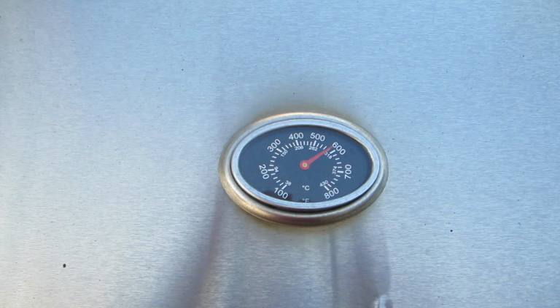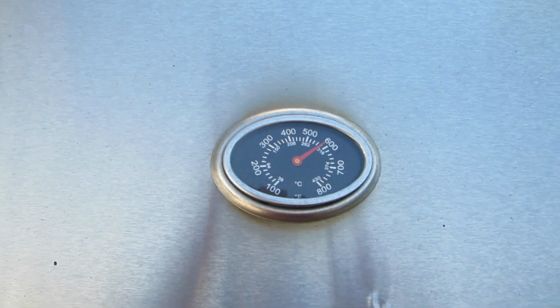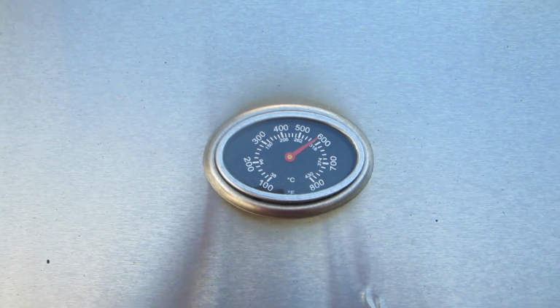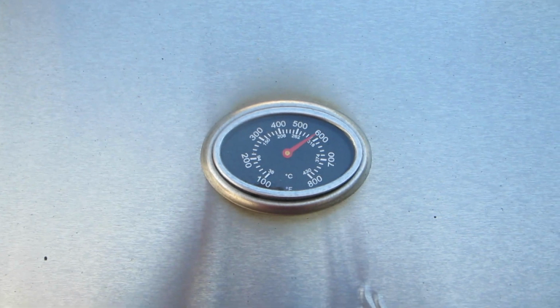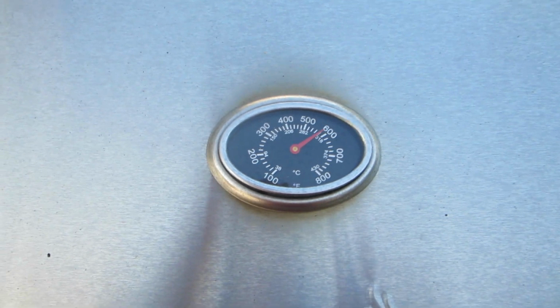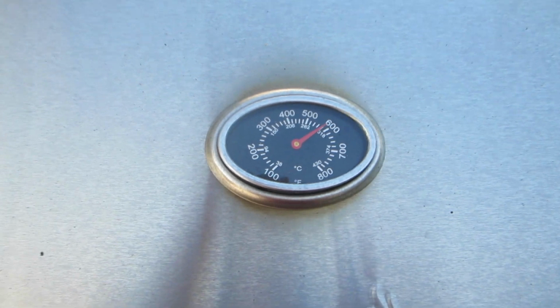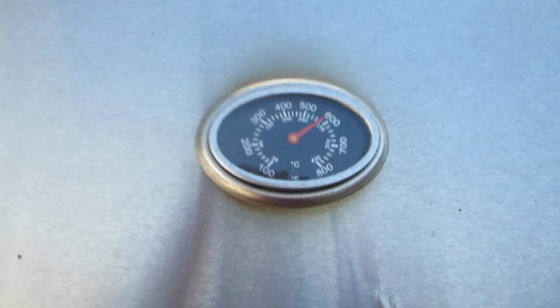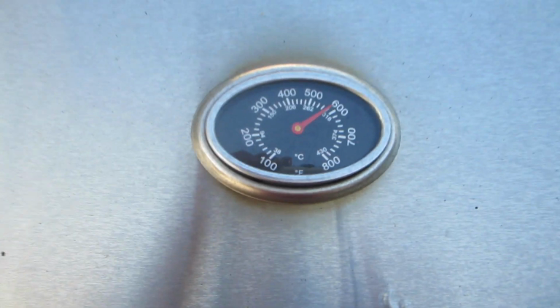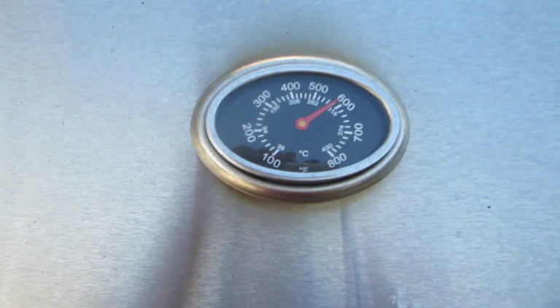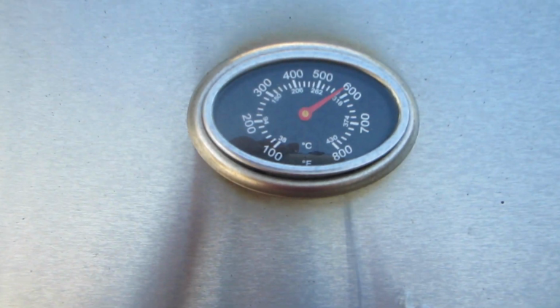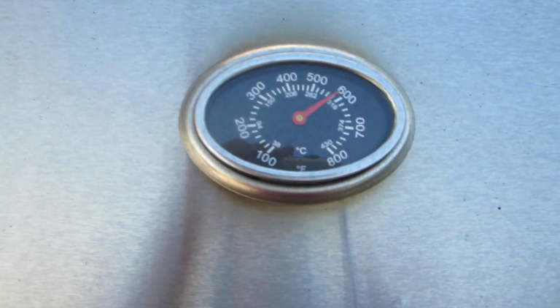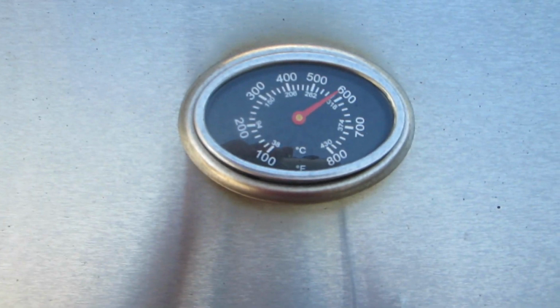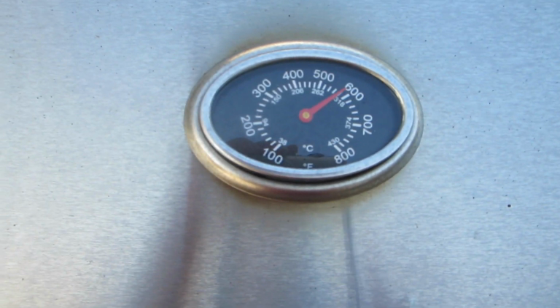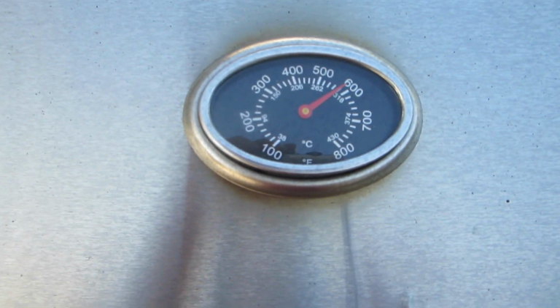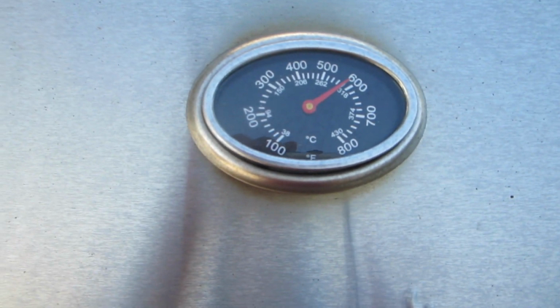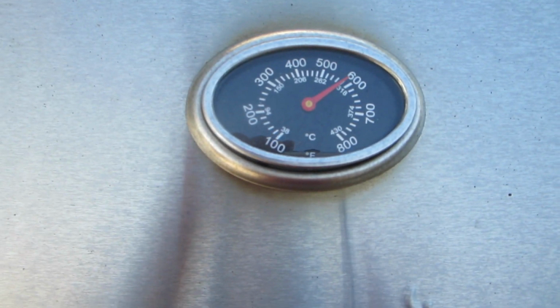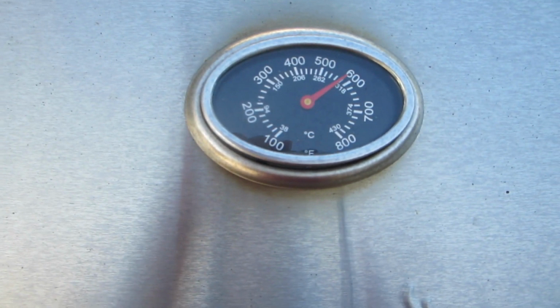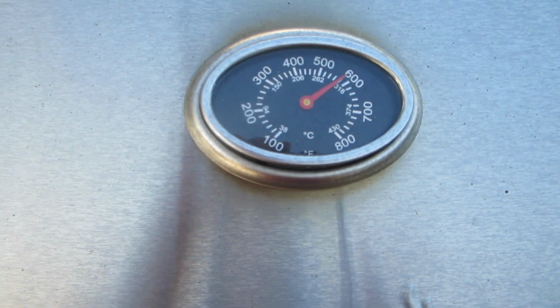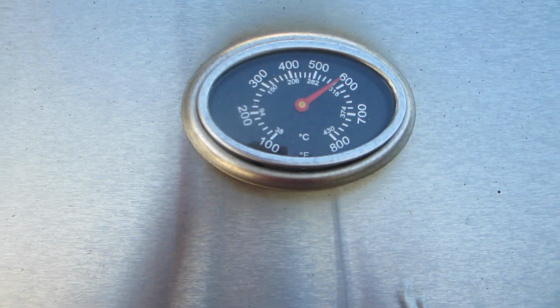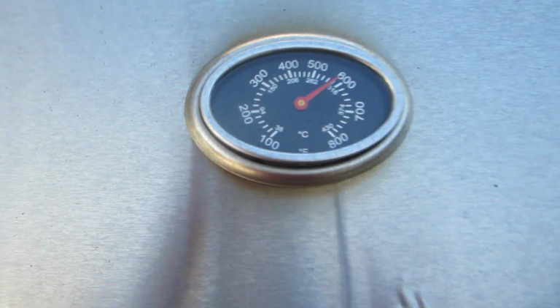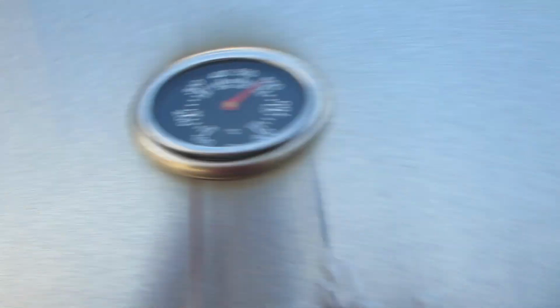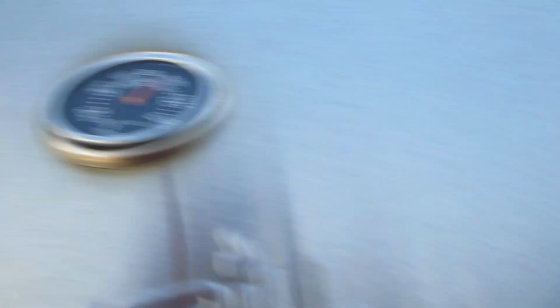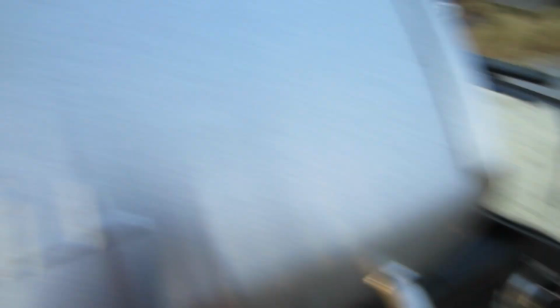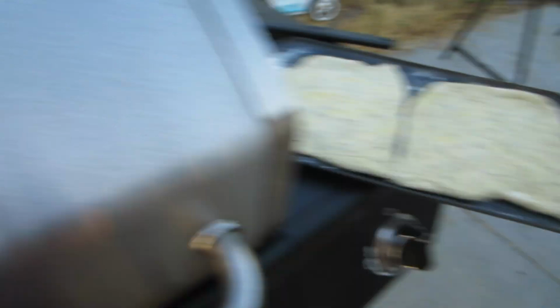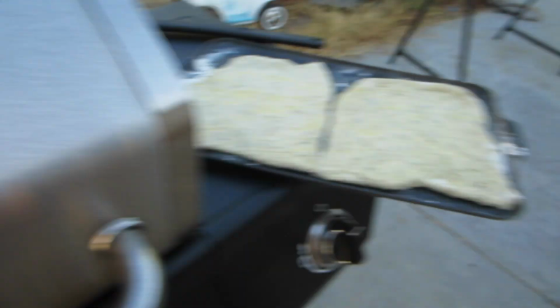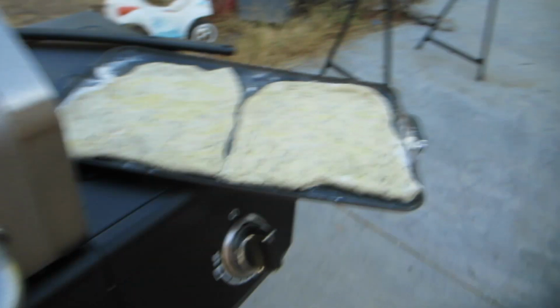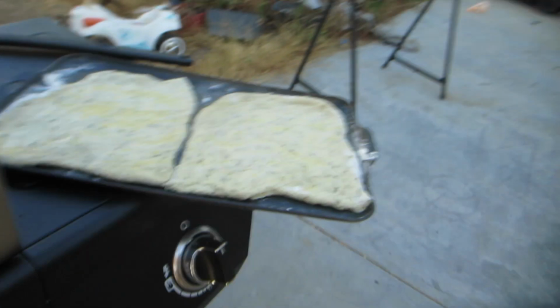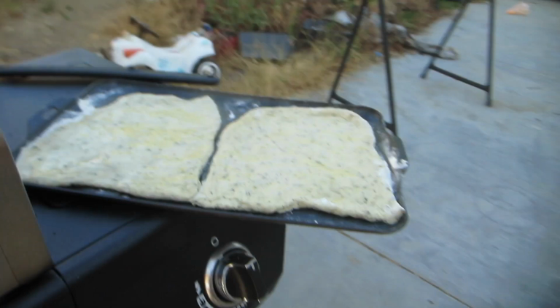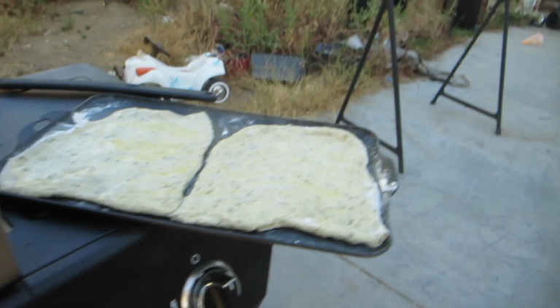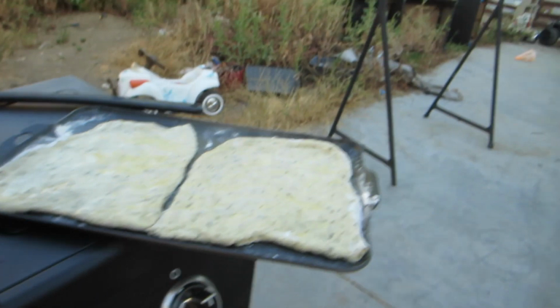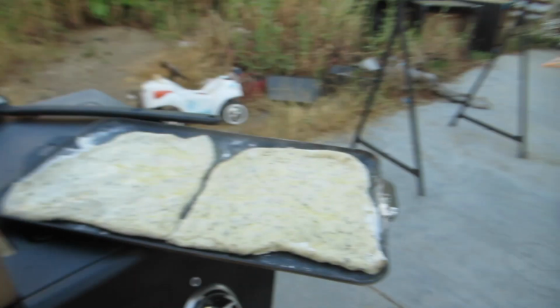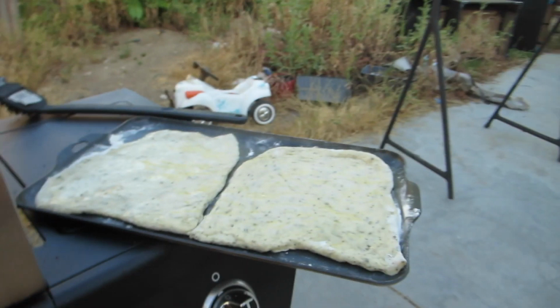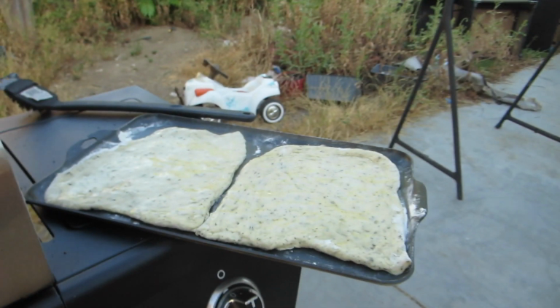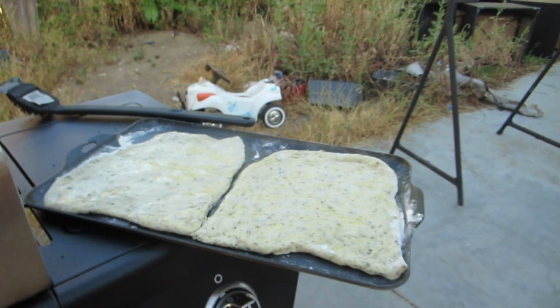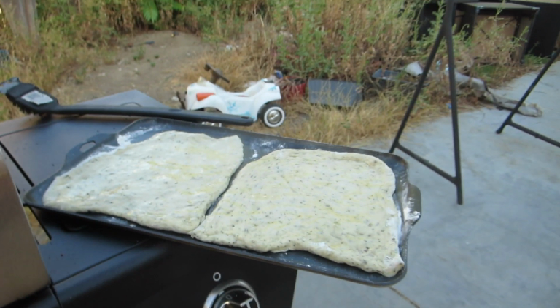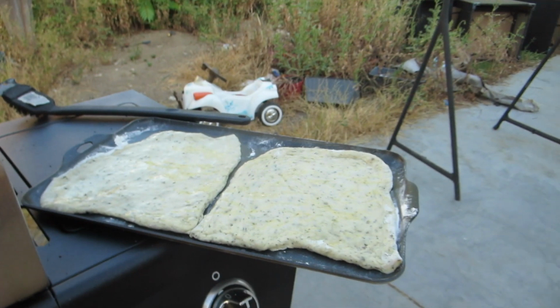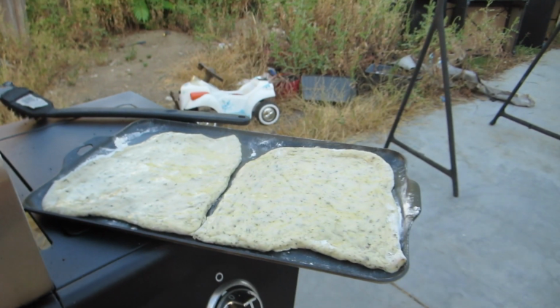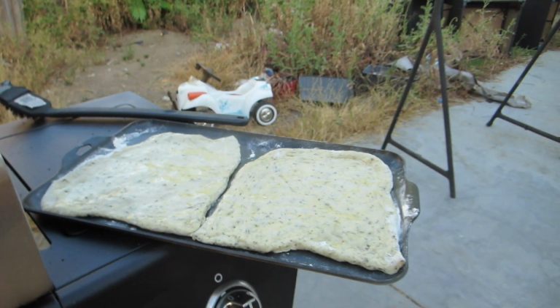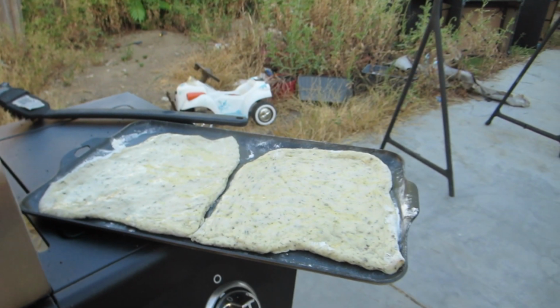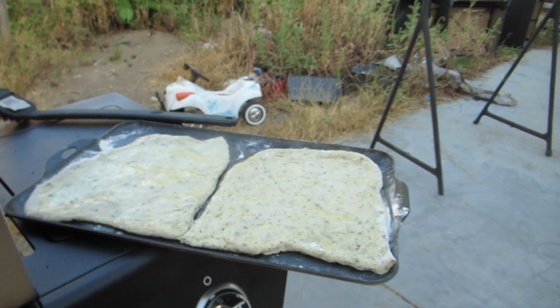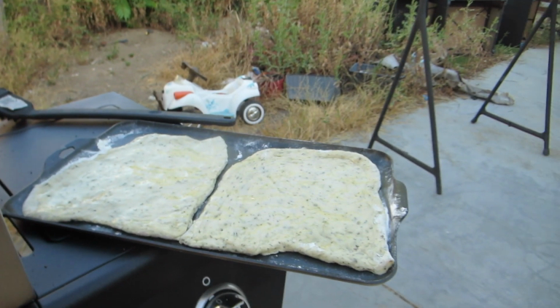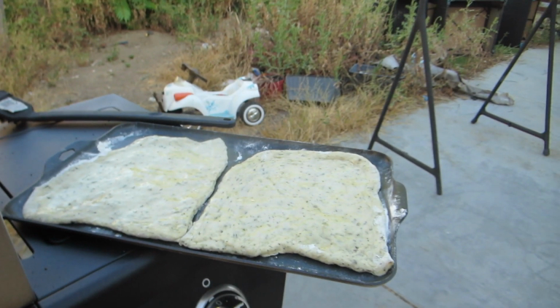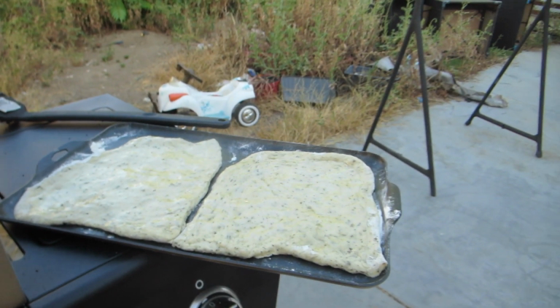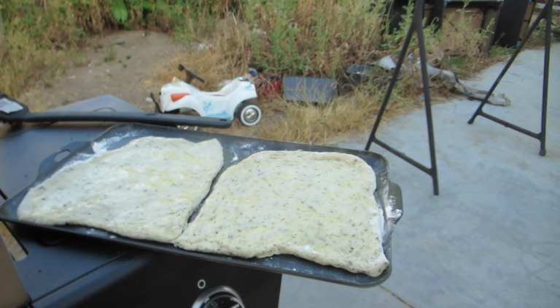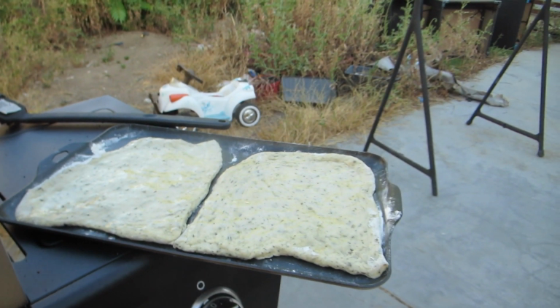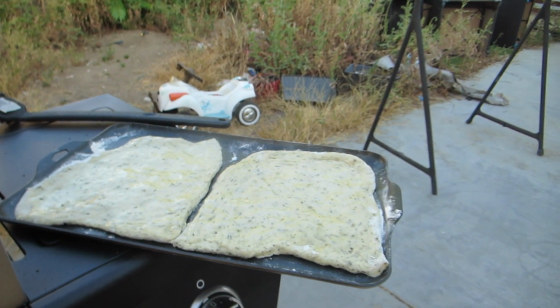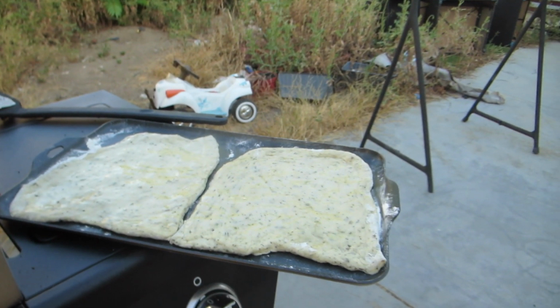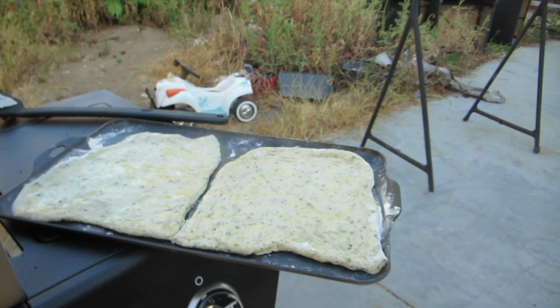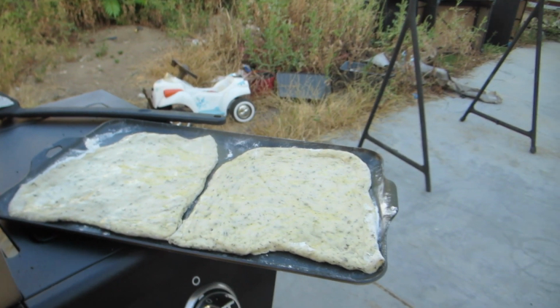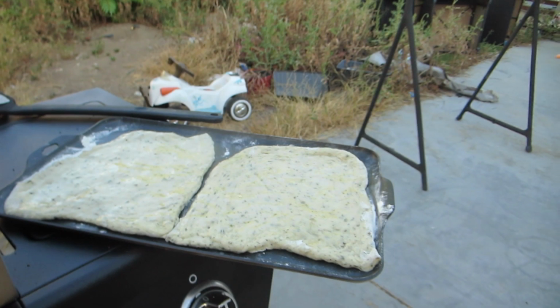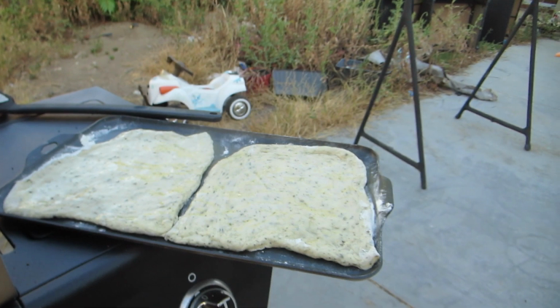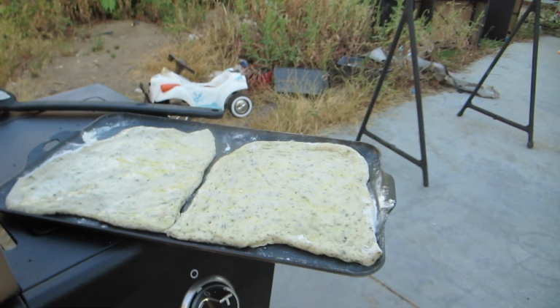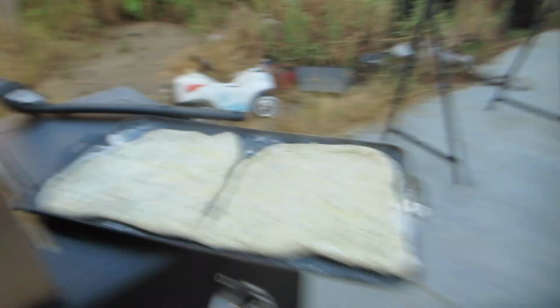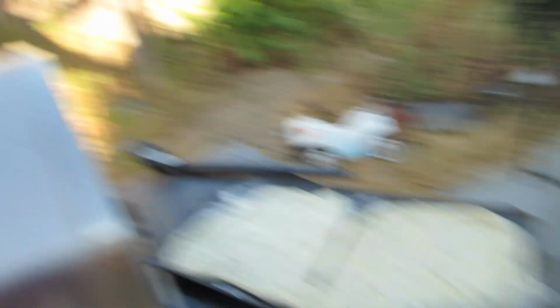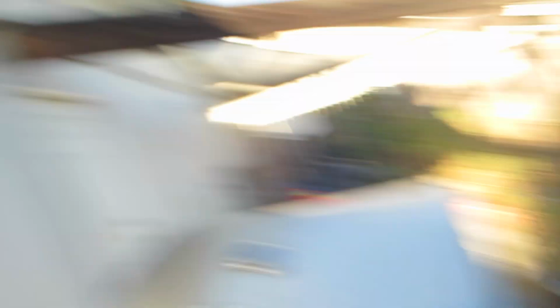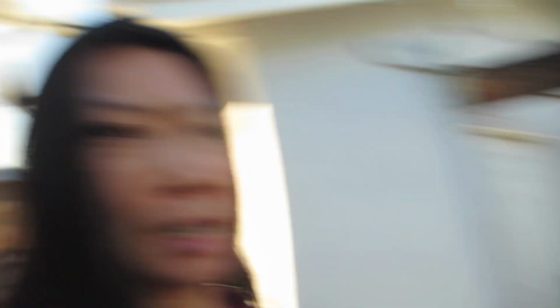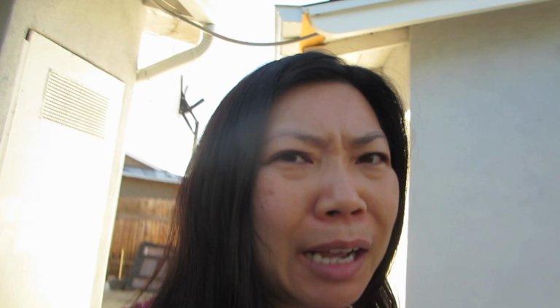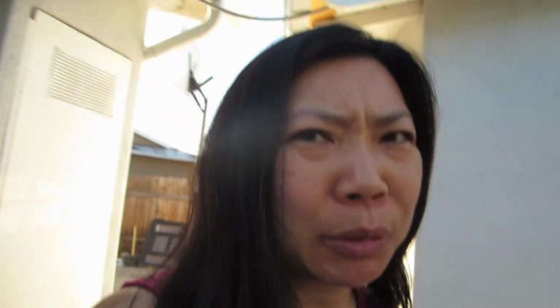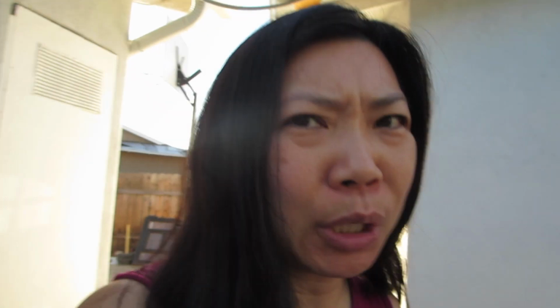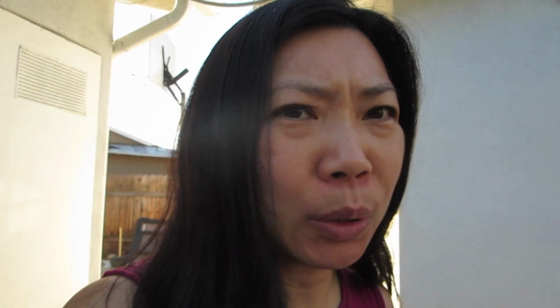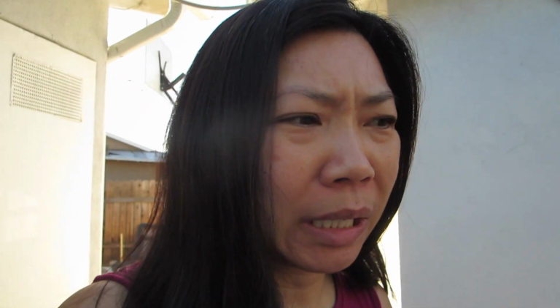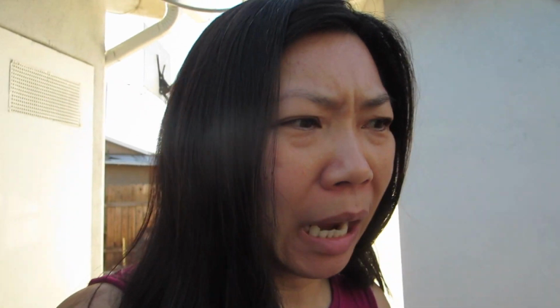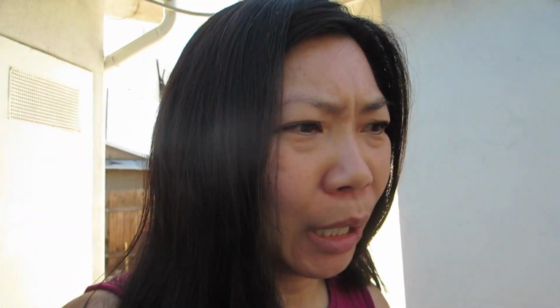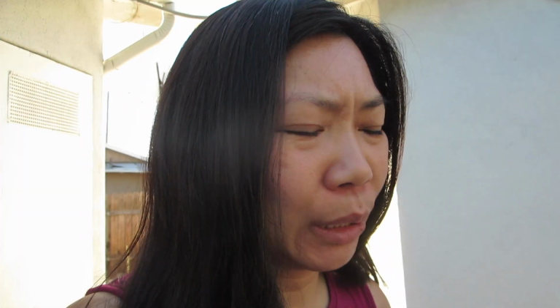The grill is super hot. I got my pizza — I mean, not the pizza, but the dough — ready. I'm so scared.